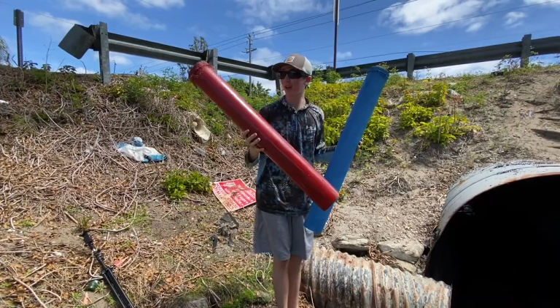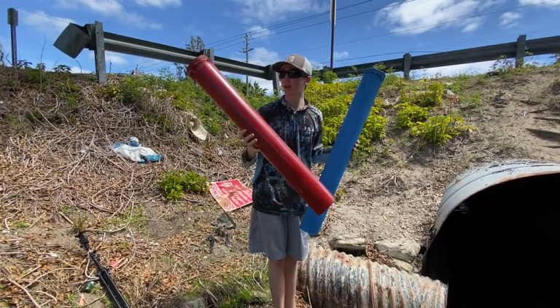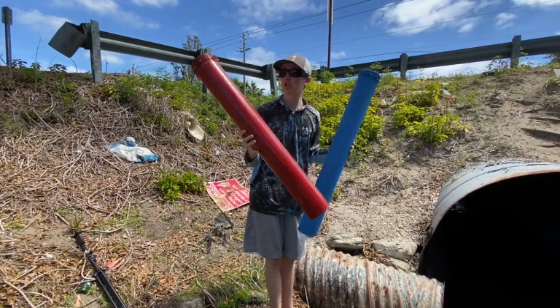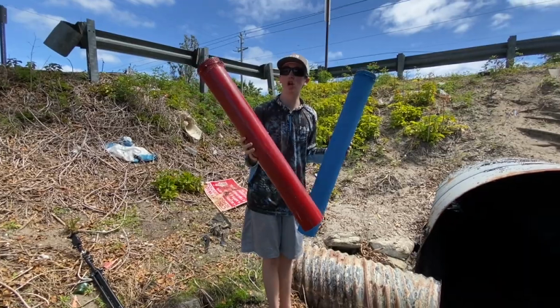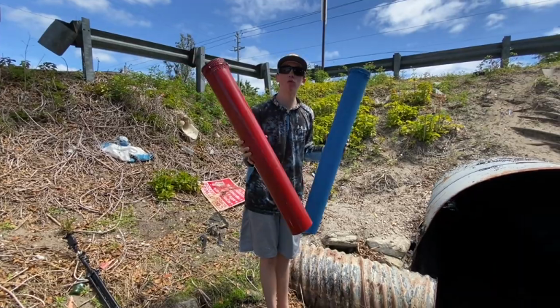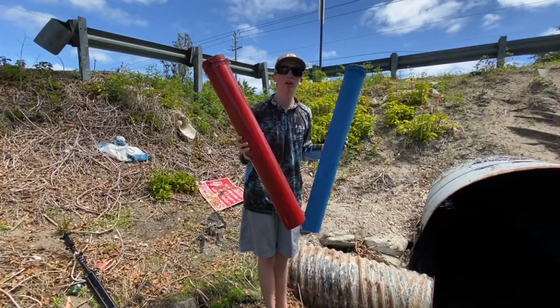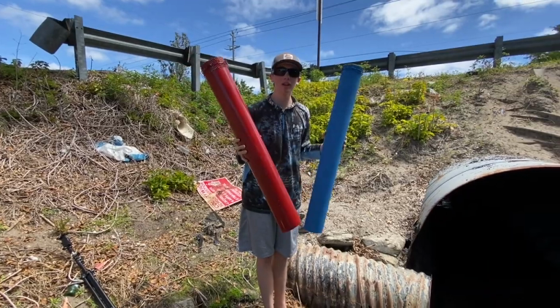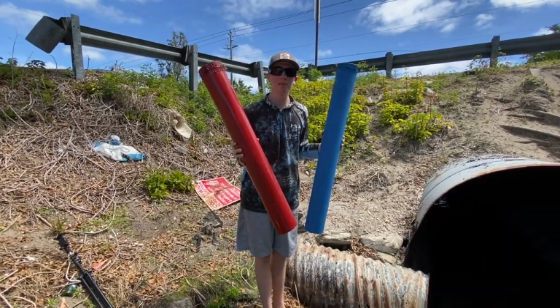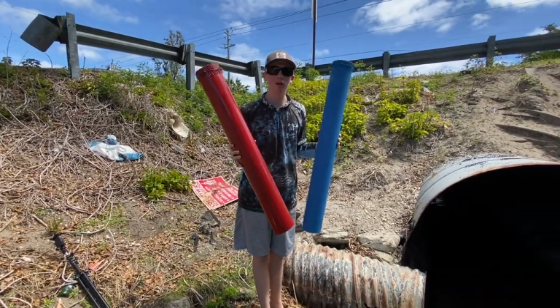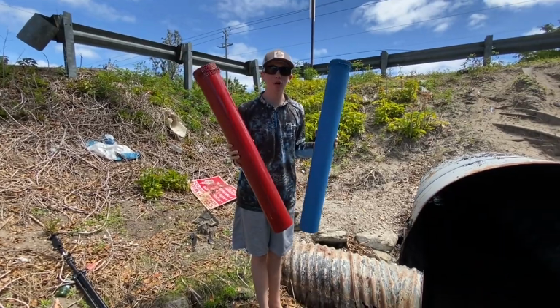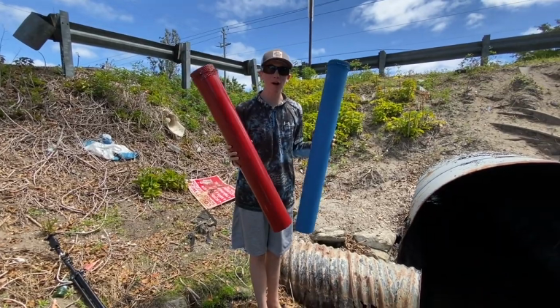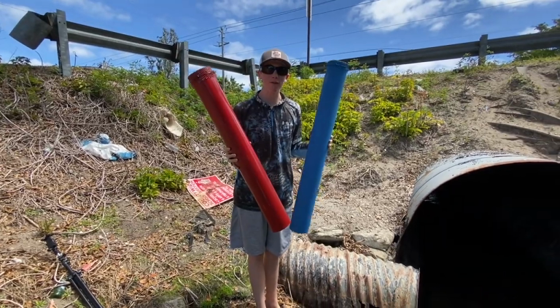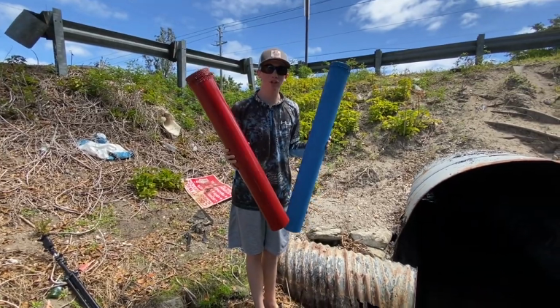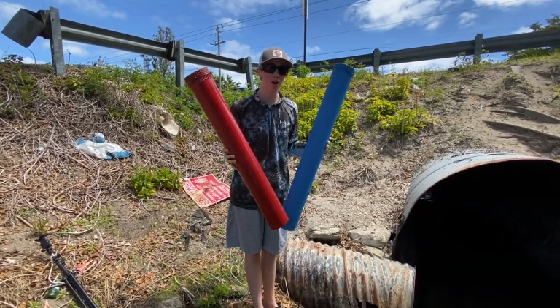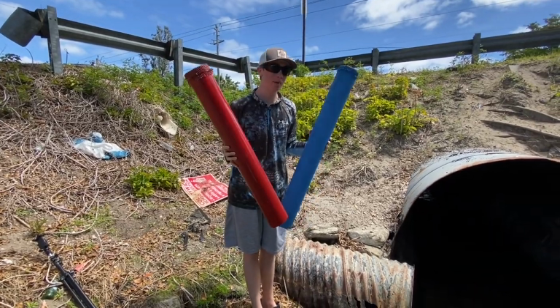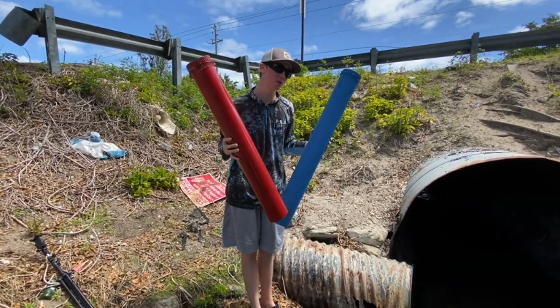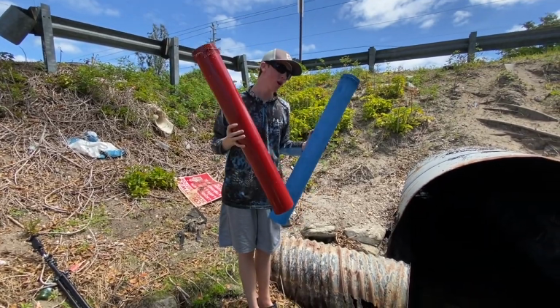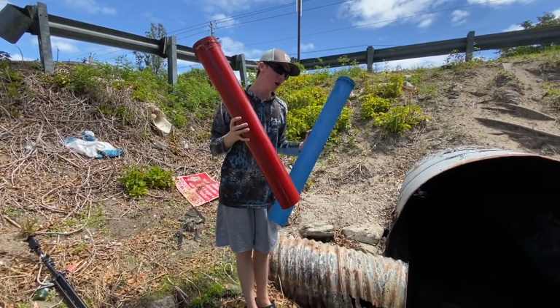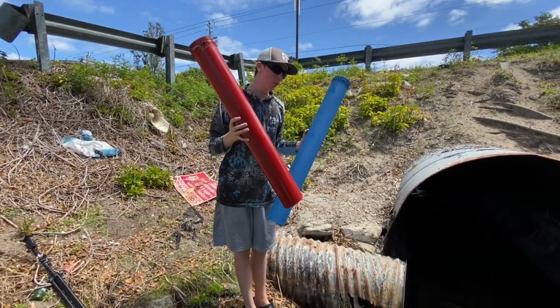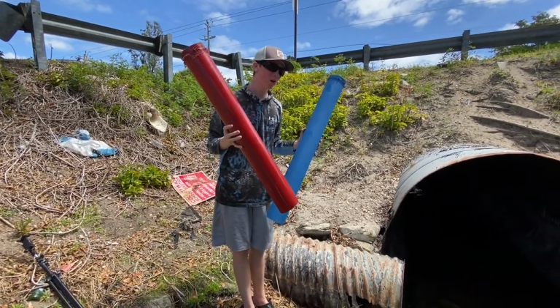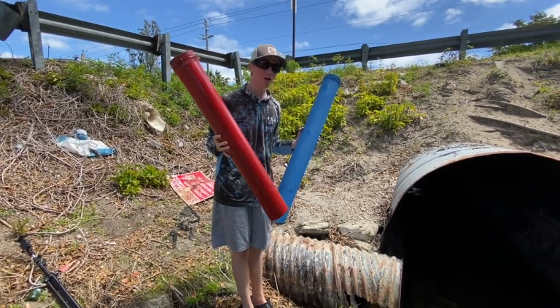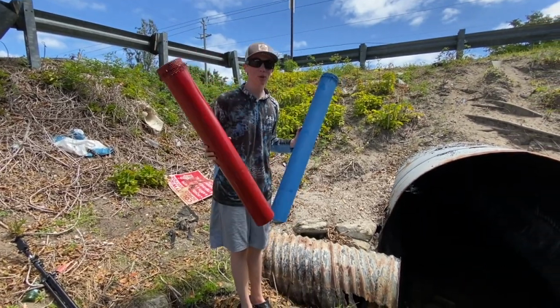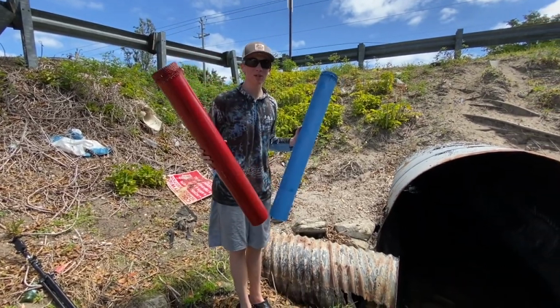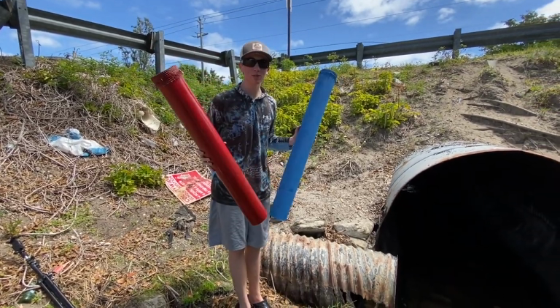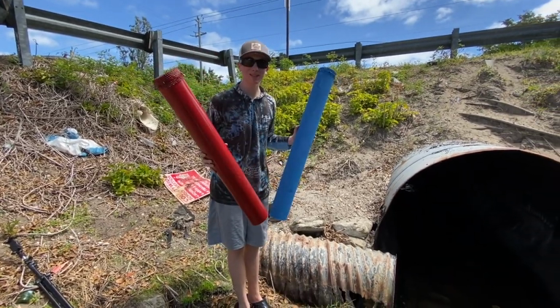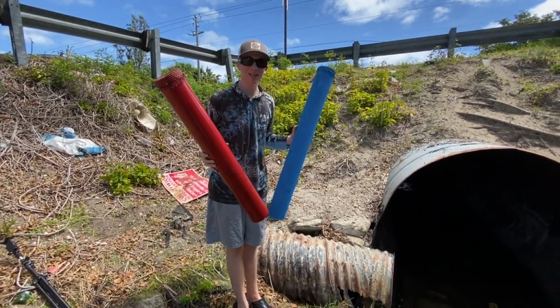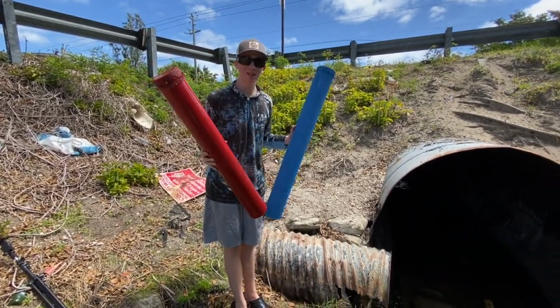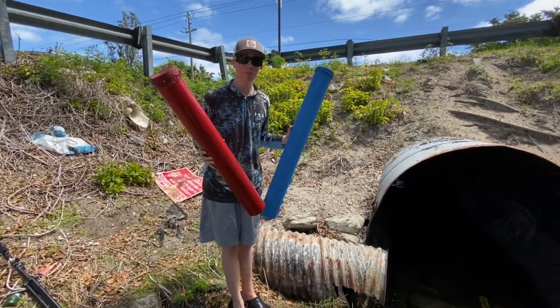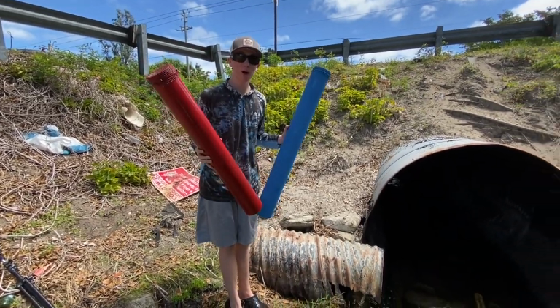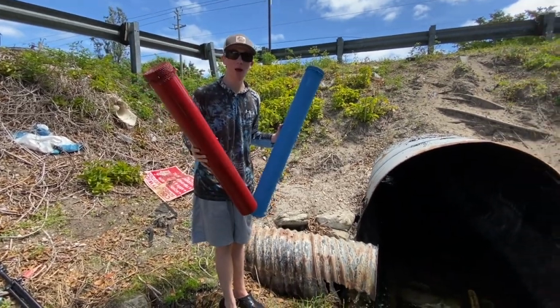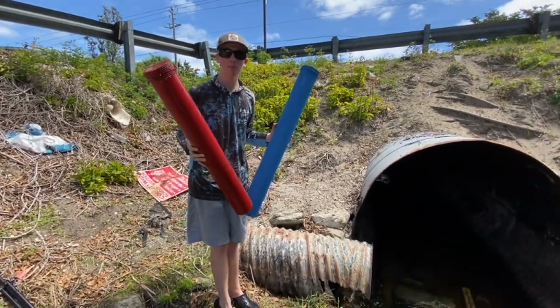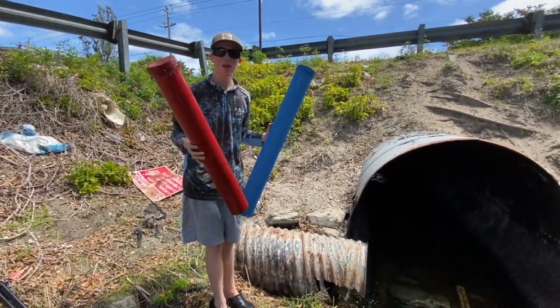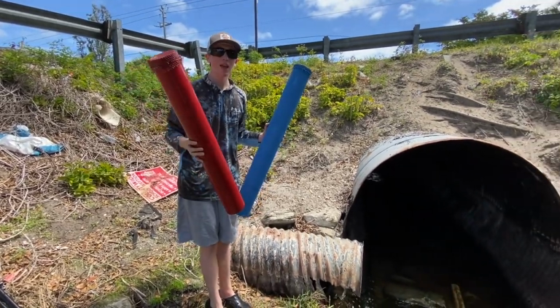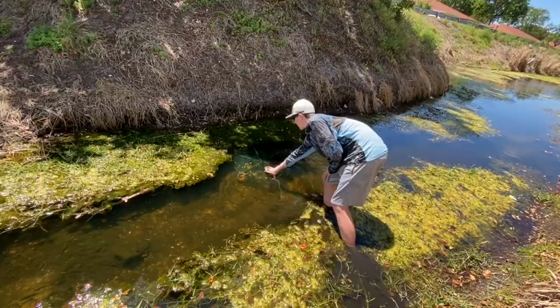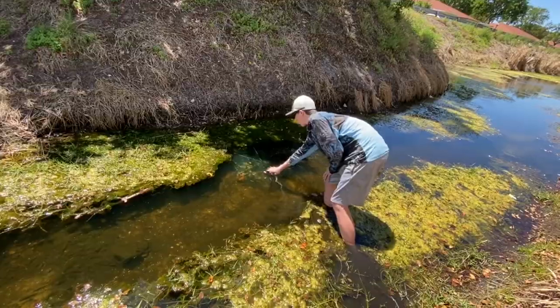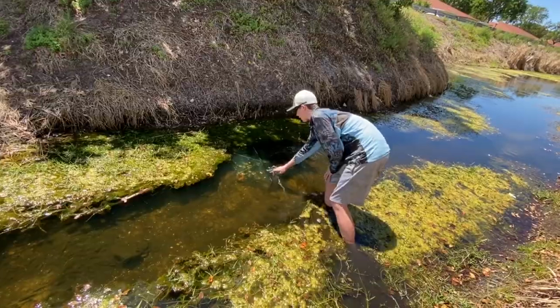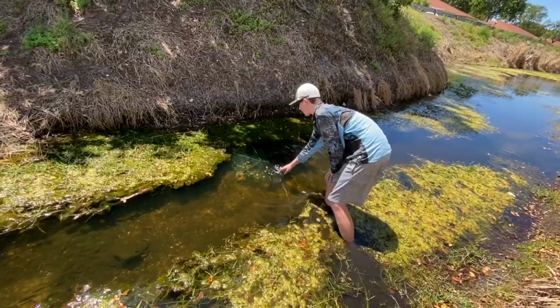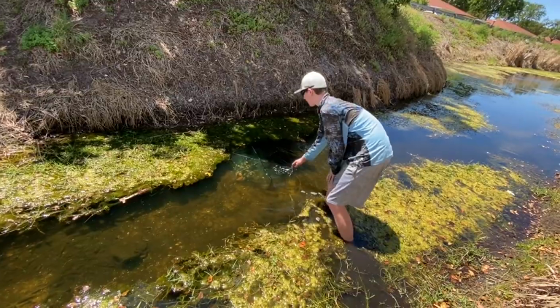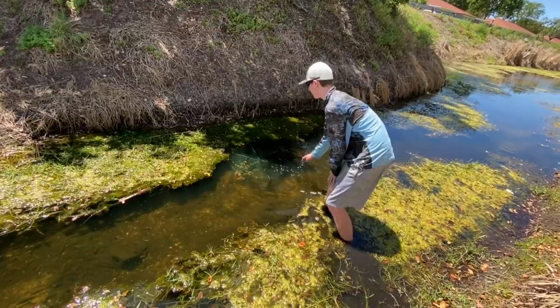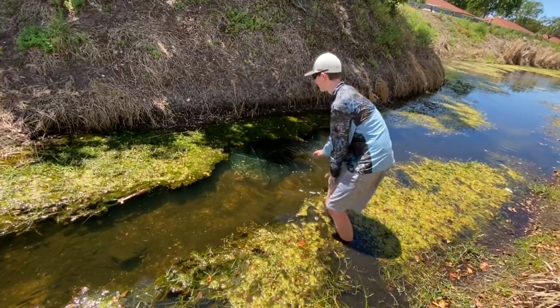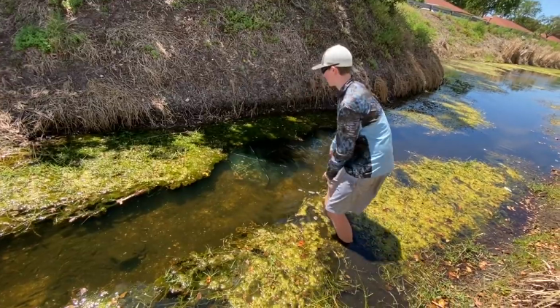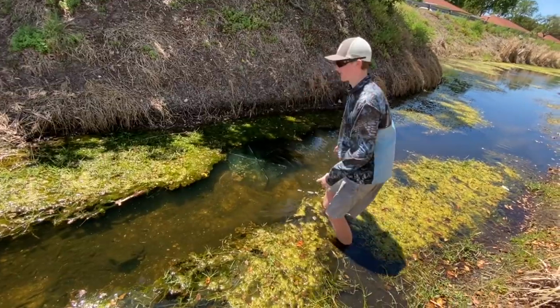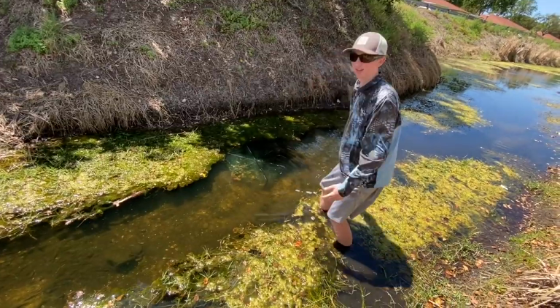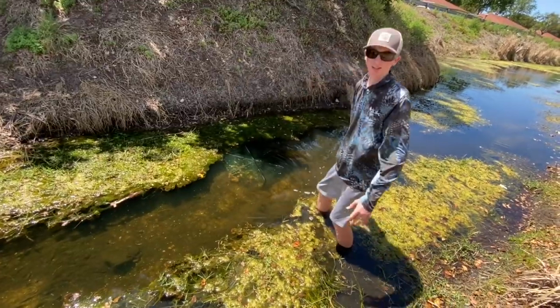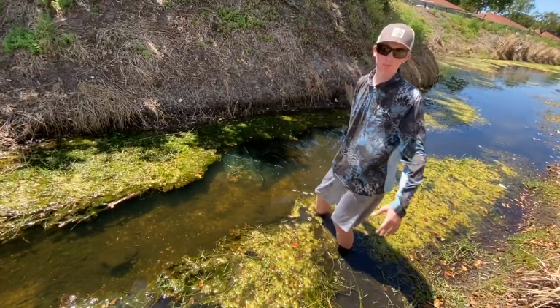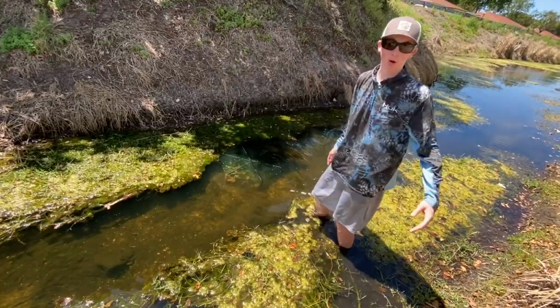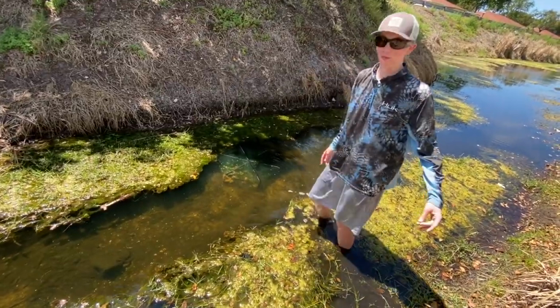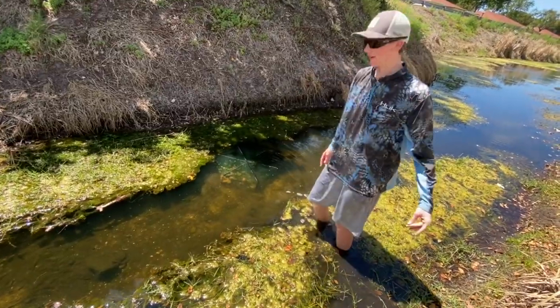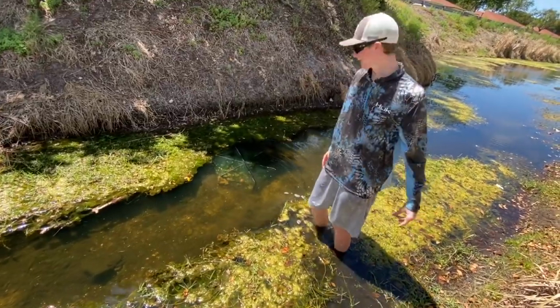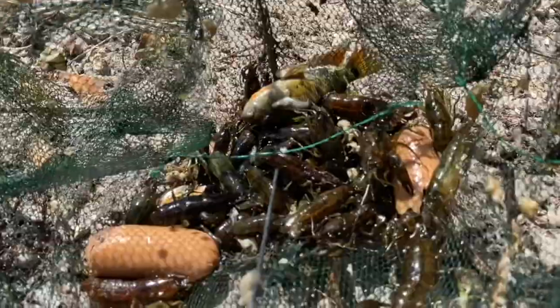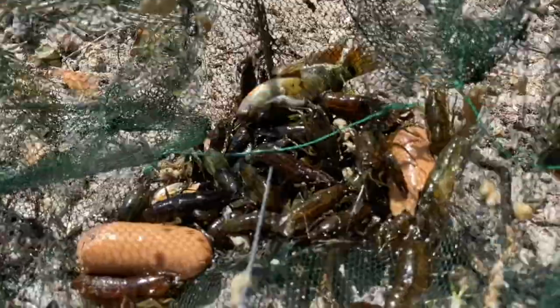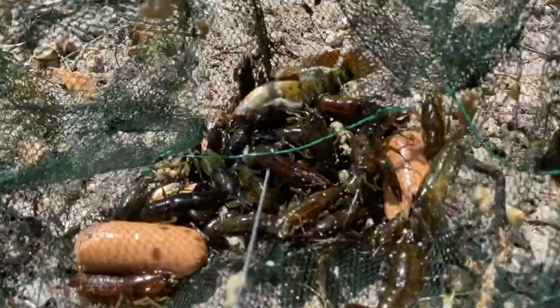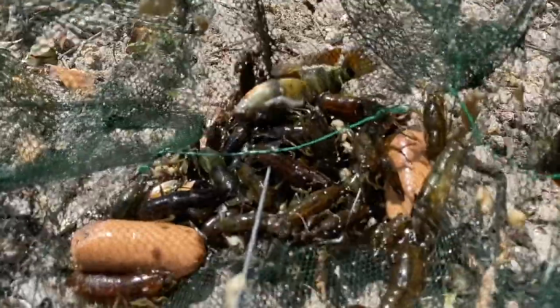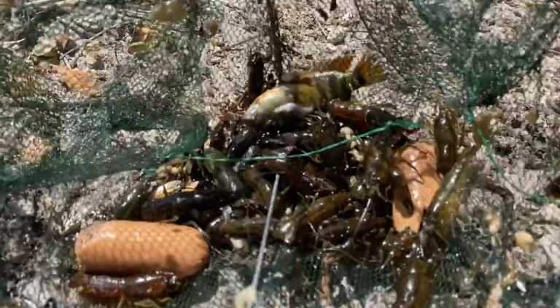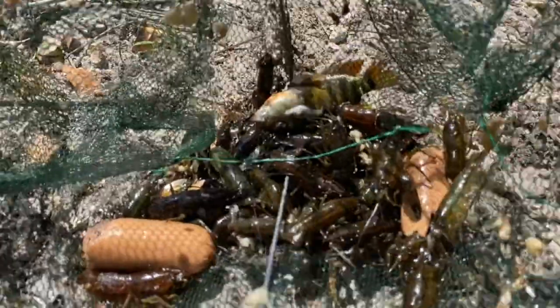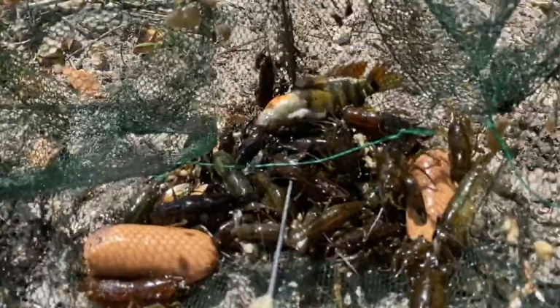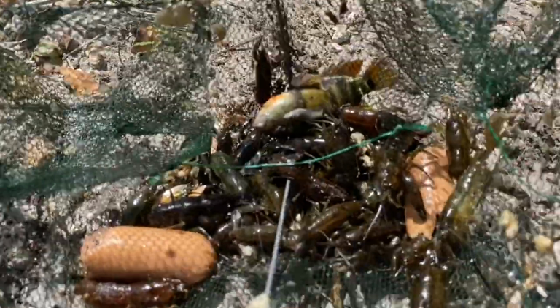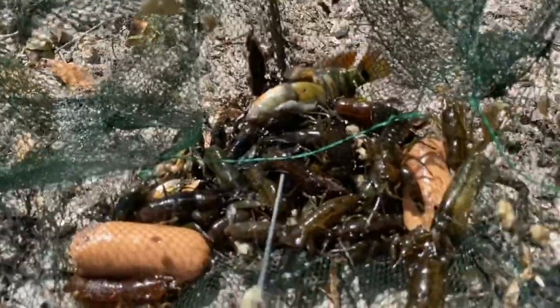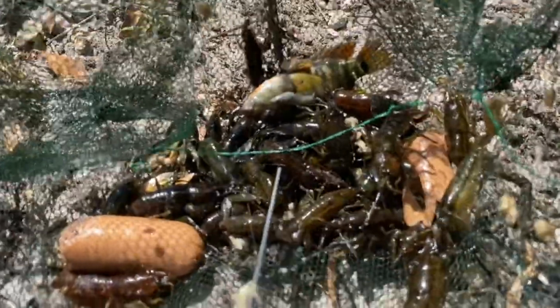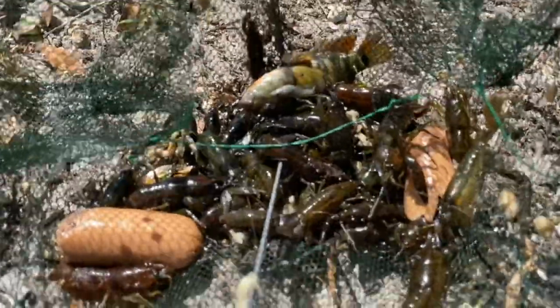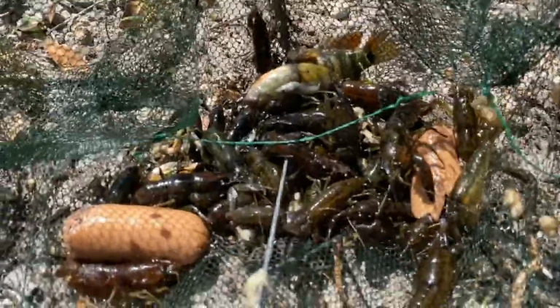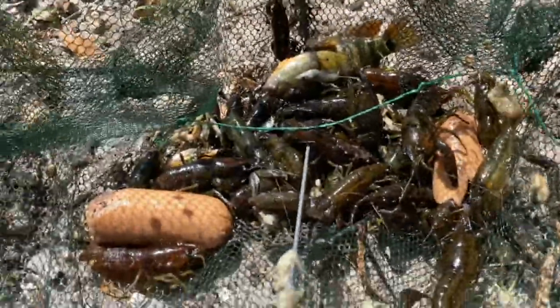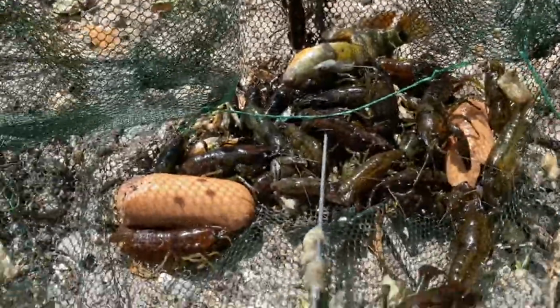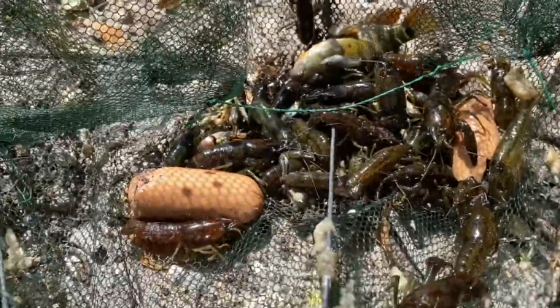We got our two really big crawfish traps, we're gonna place them inside the pipe. There we go, dude that's perfect. Look at this — this is all crawfish, guys.